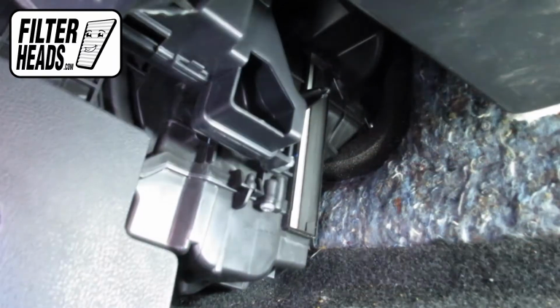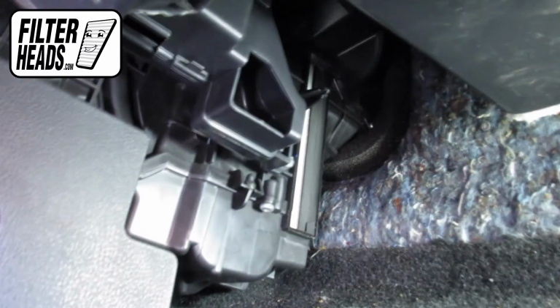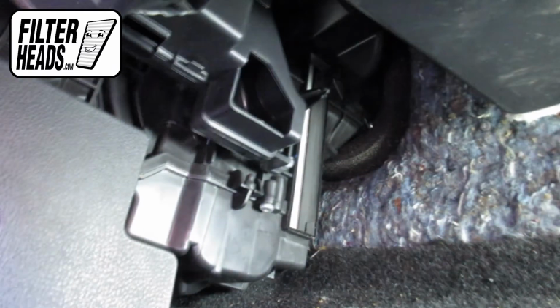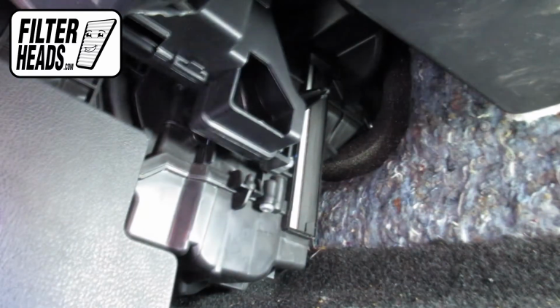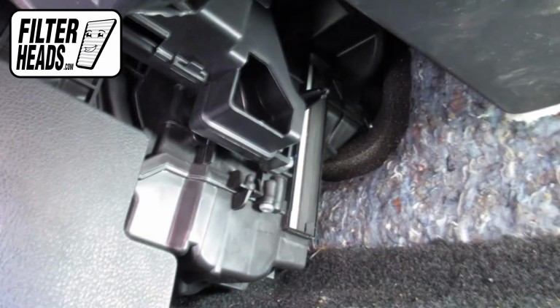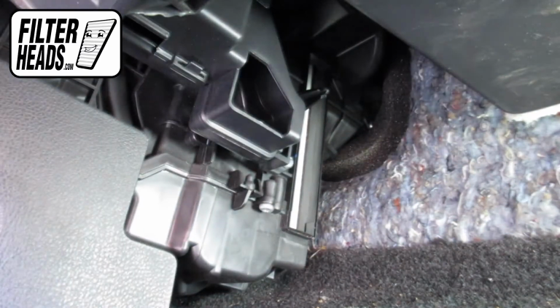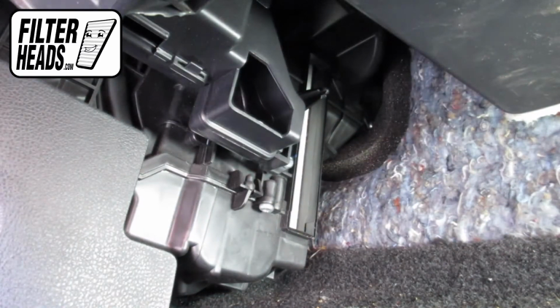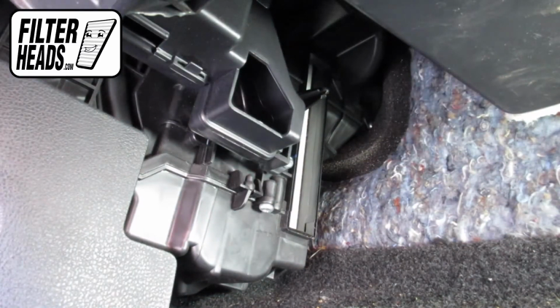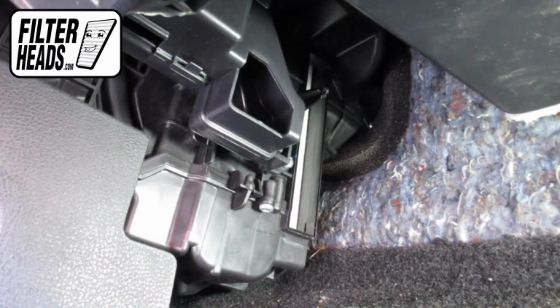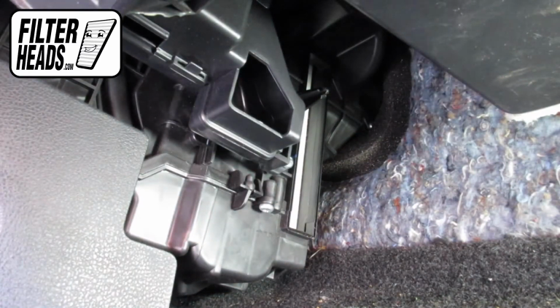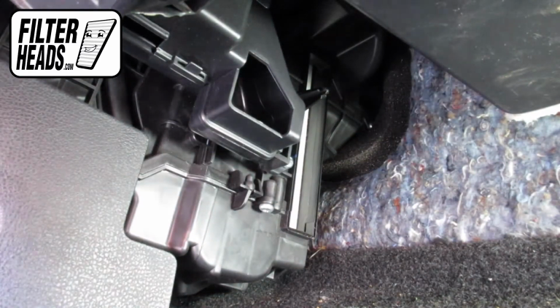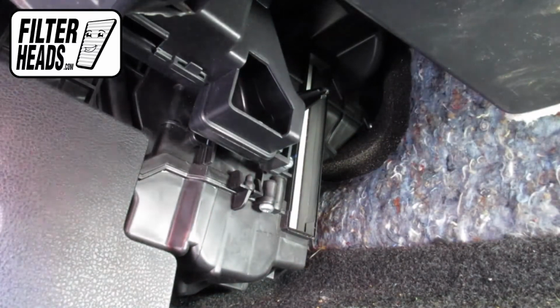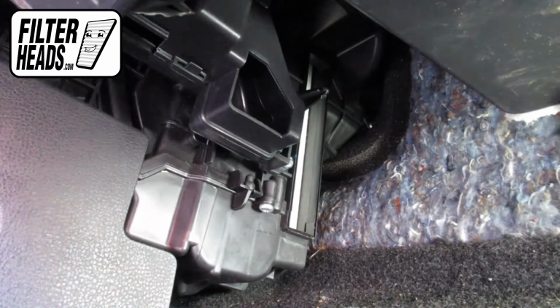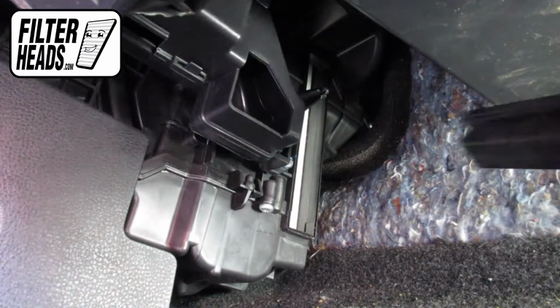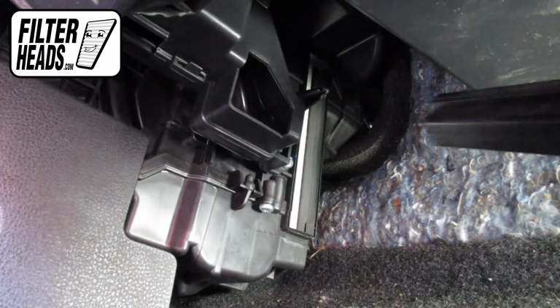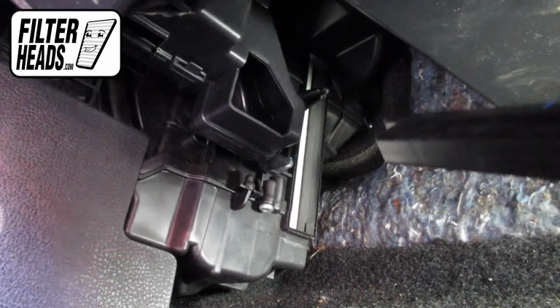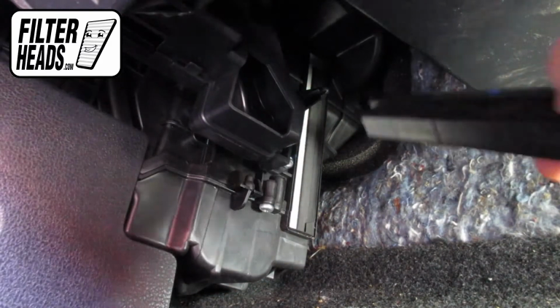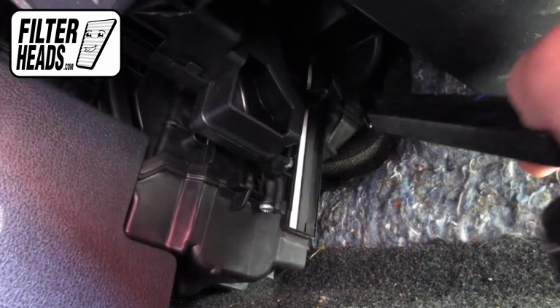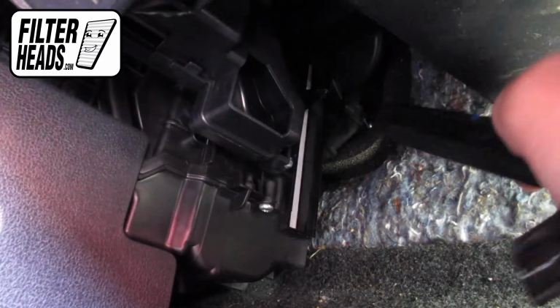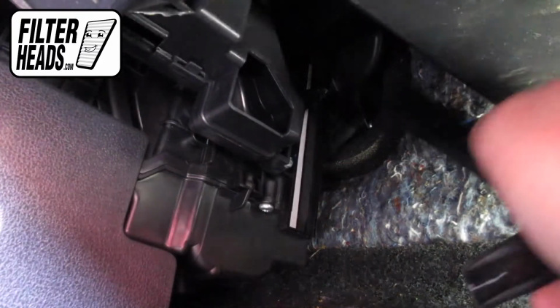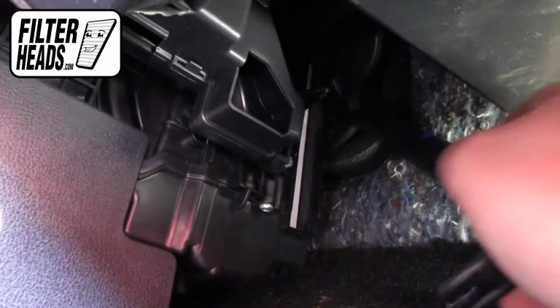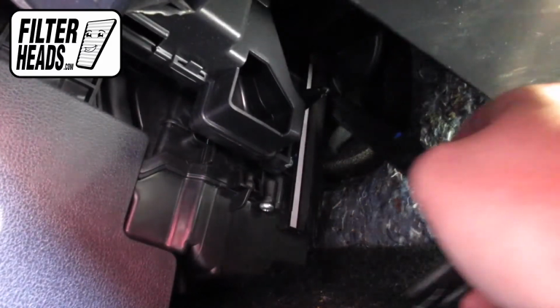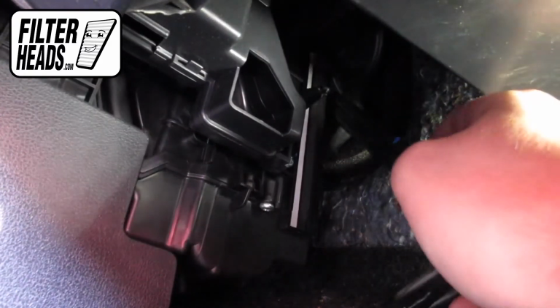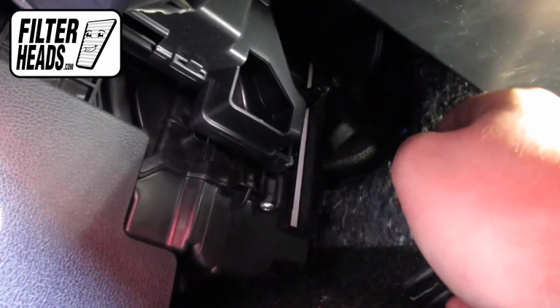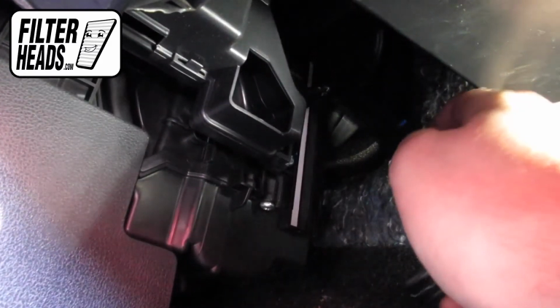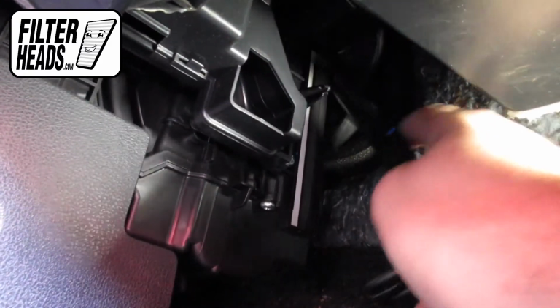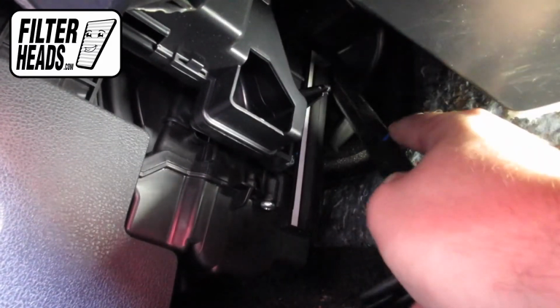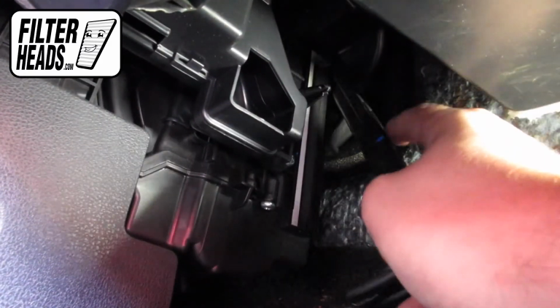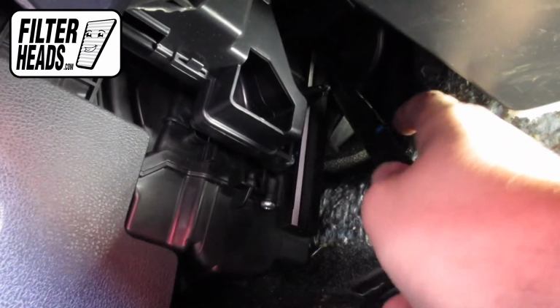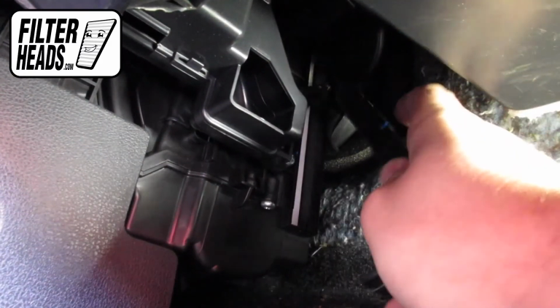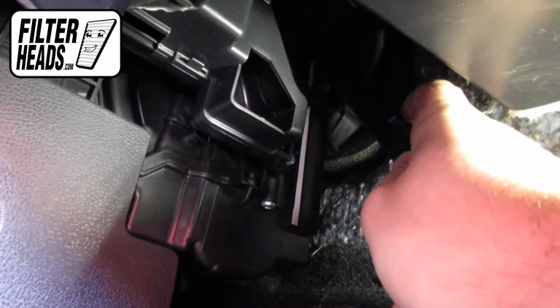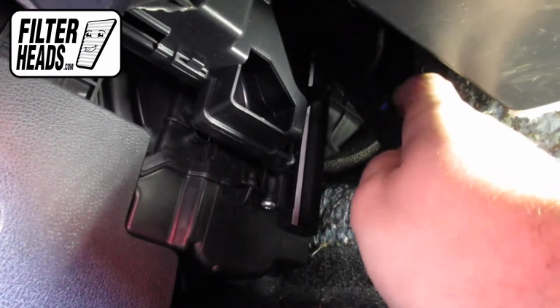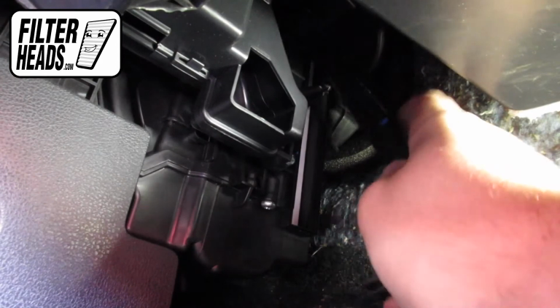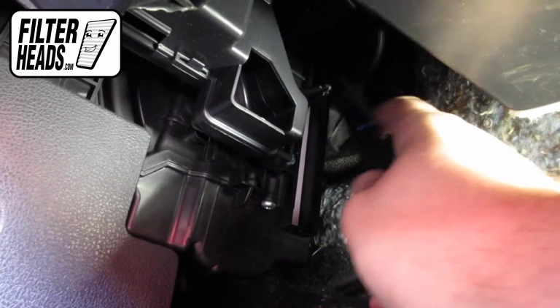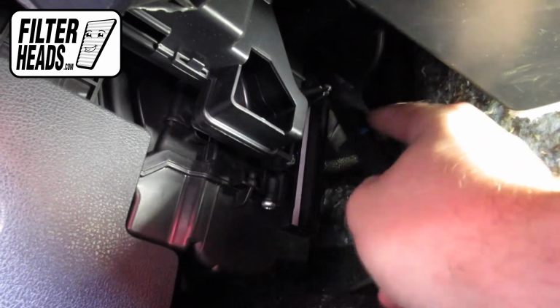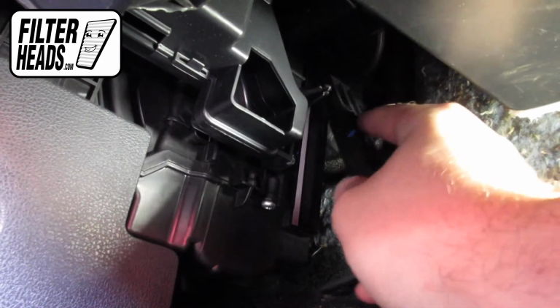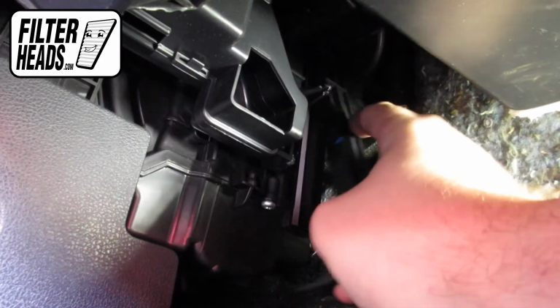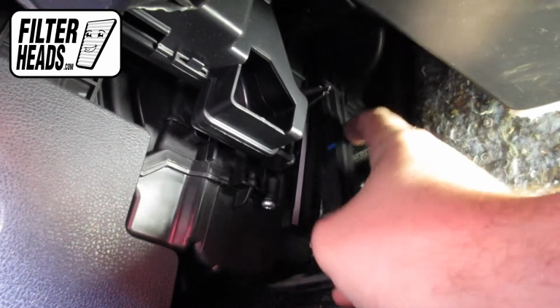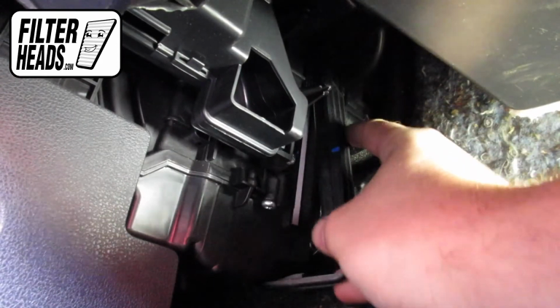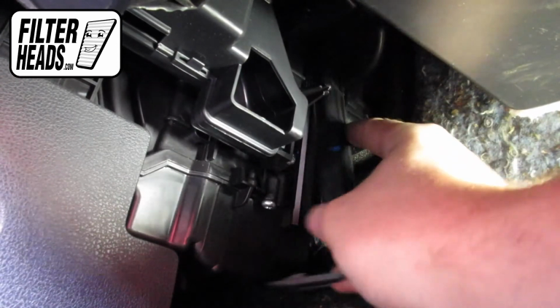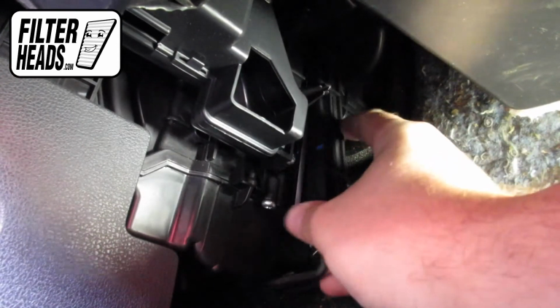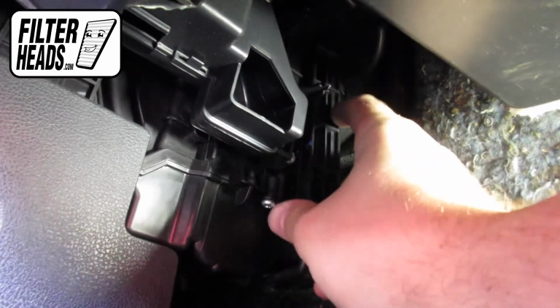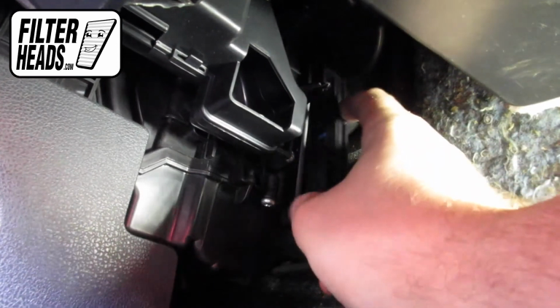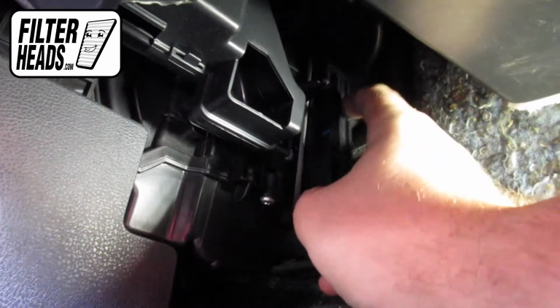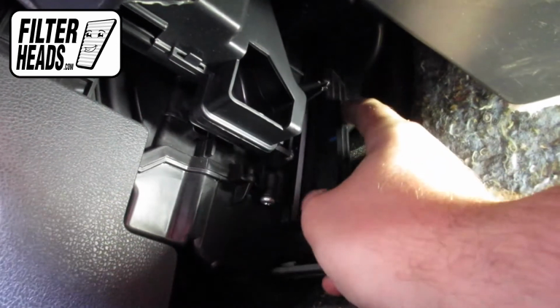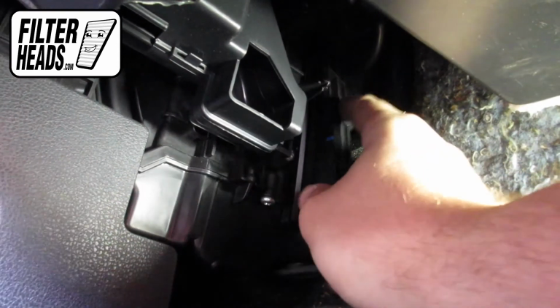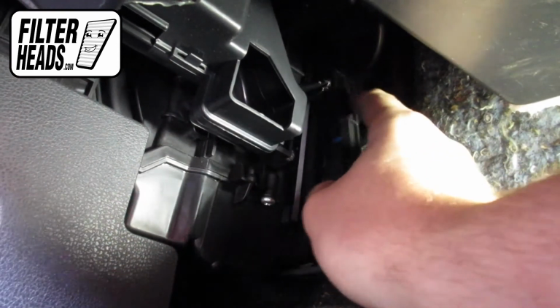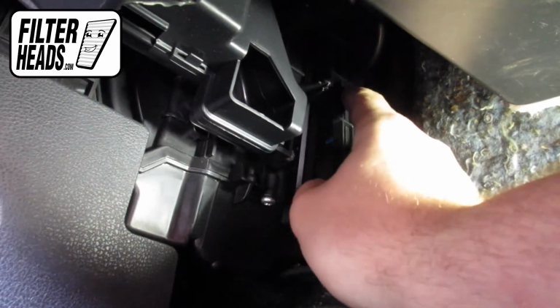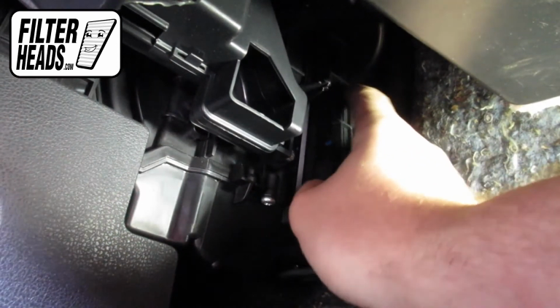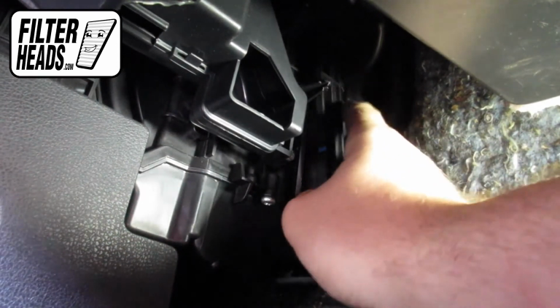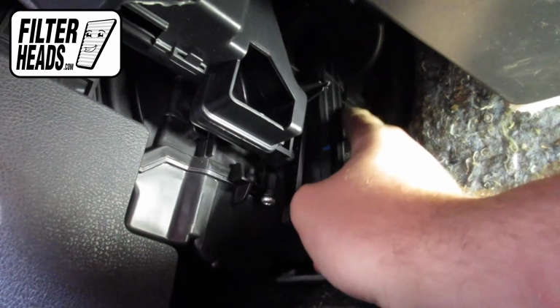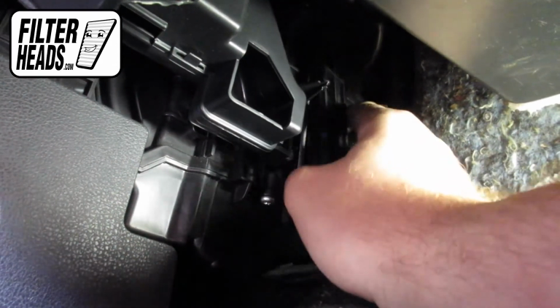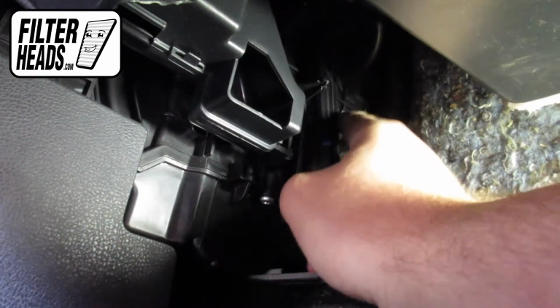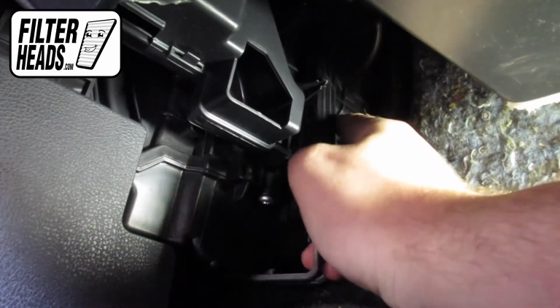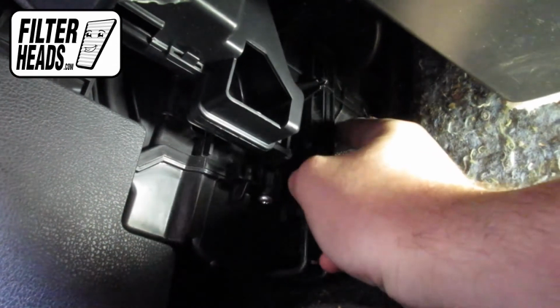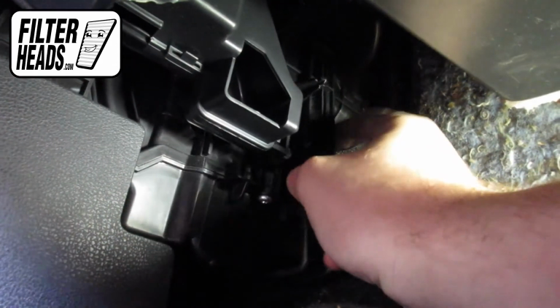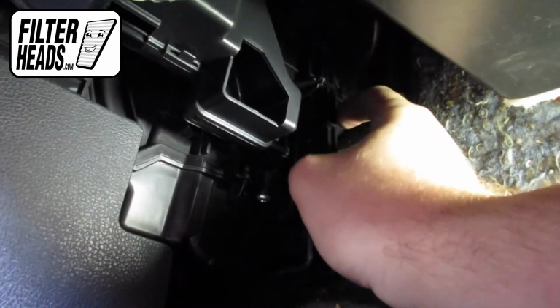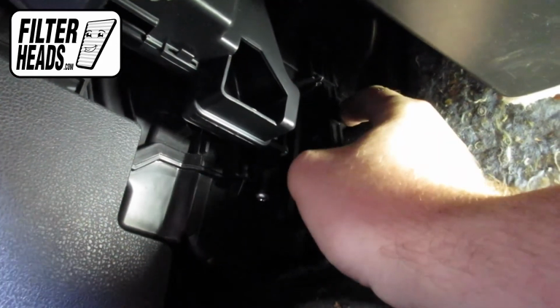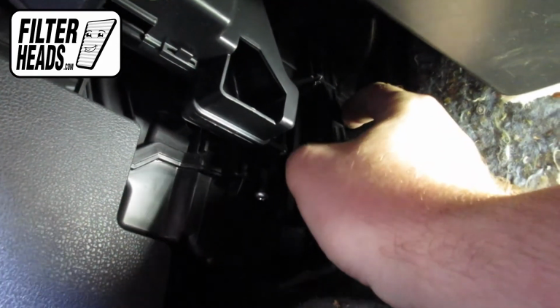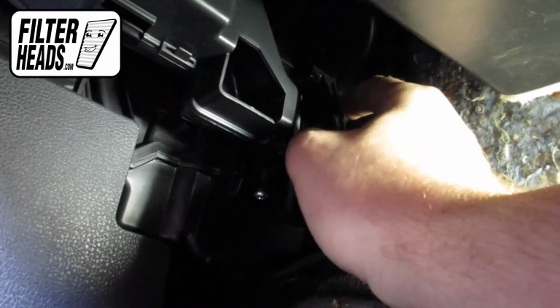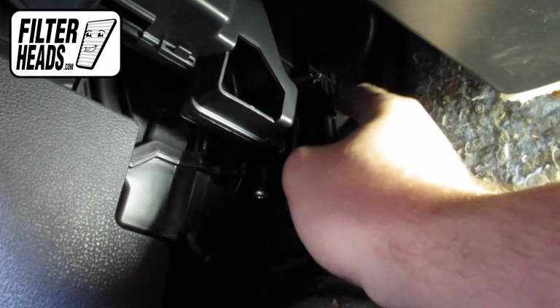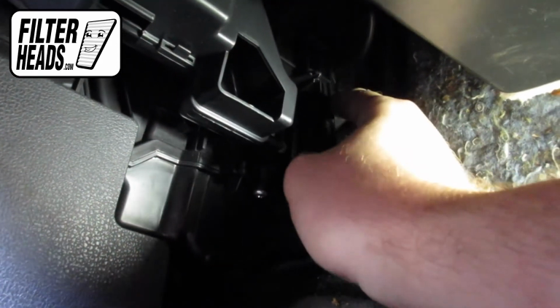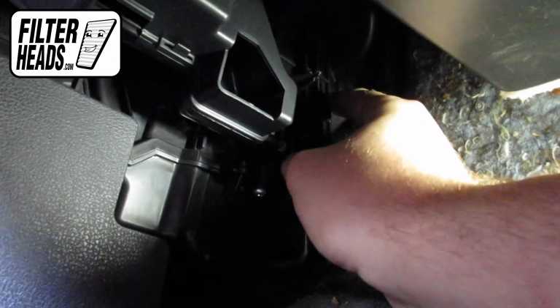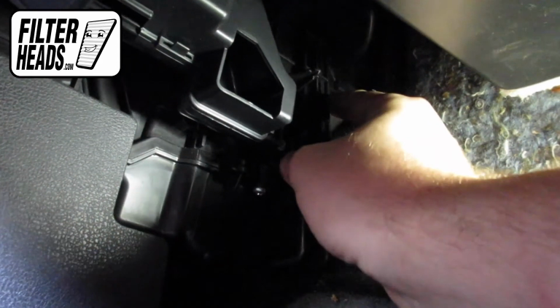When the filter is adequately flush with the housing, slide the housing cover into position and press to lock it into place.